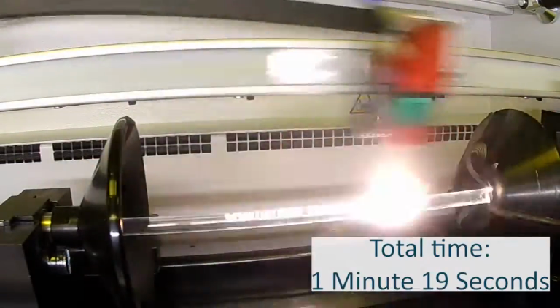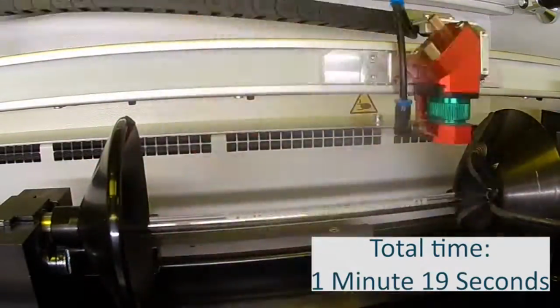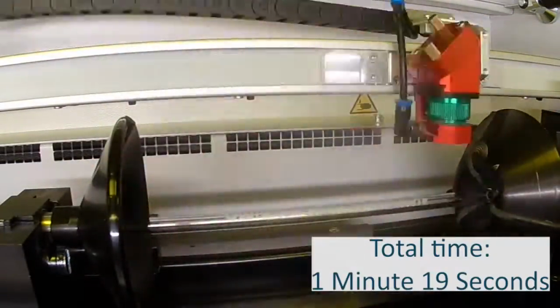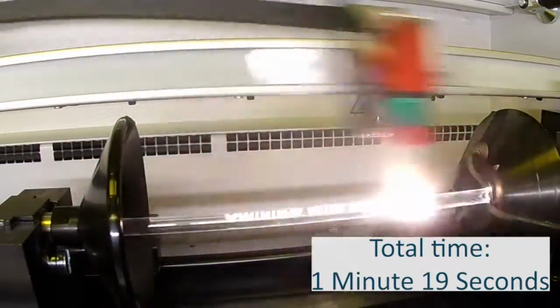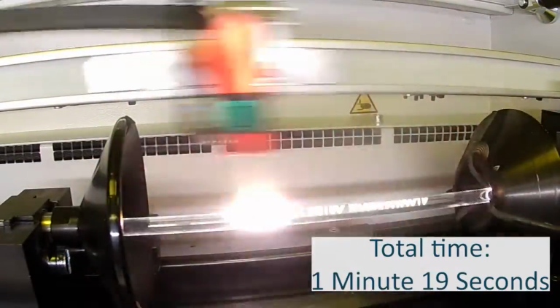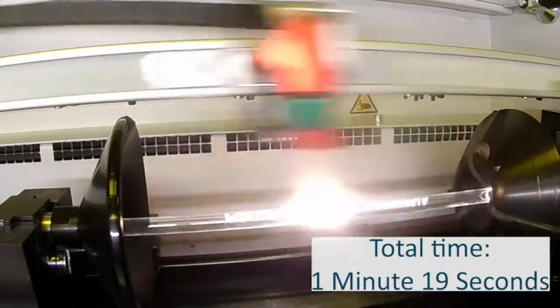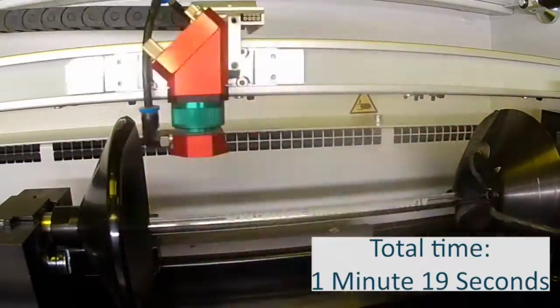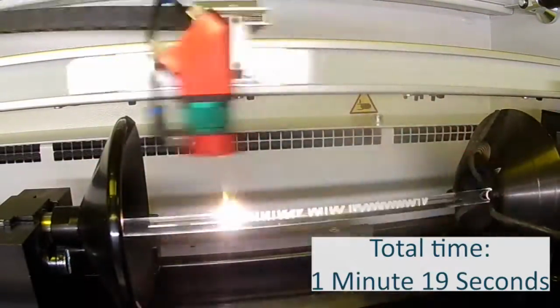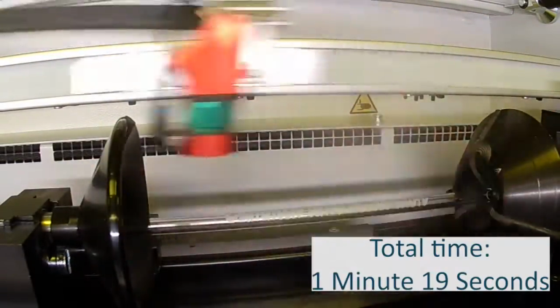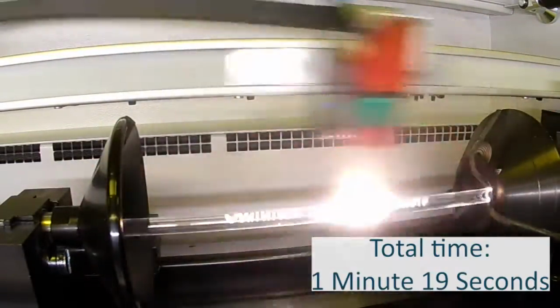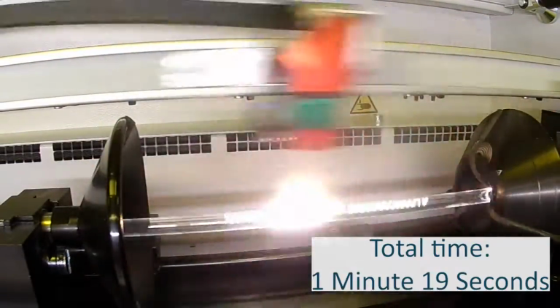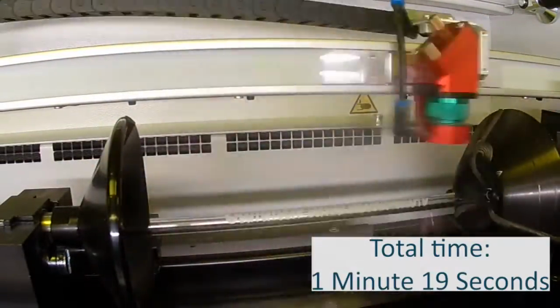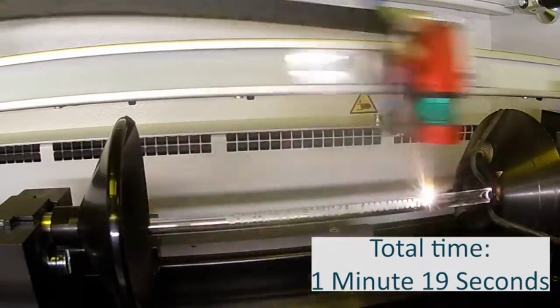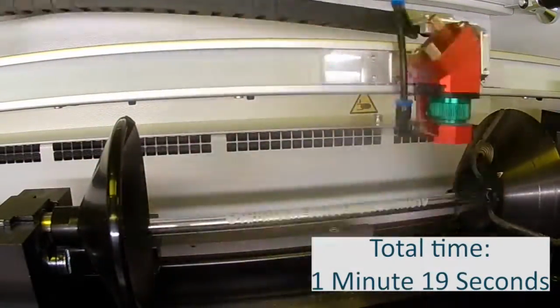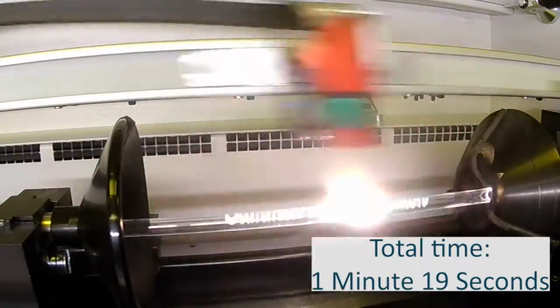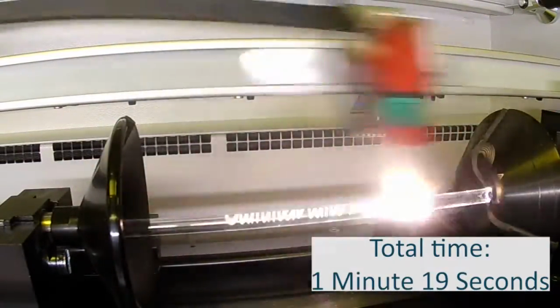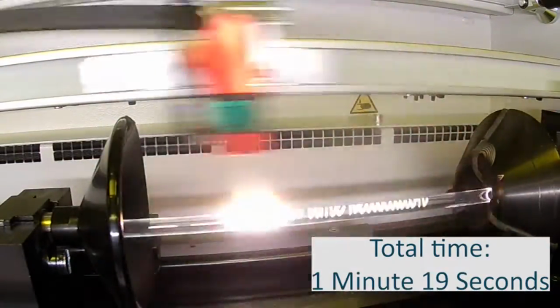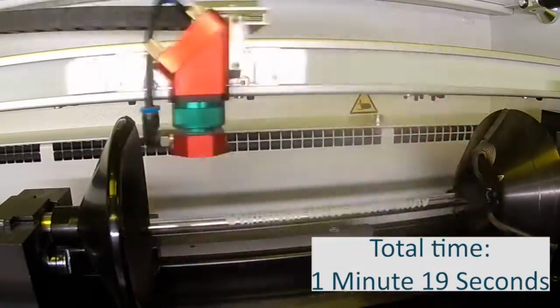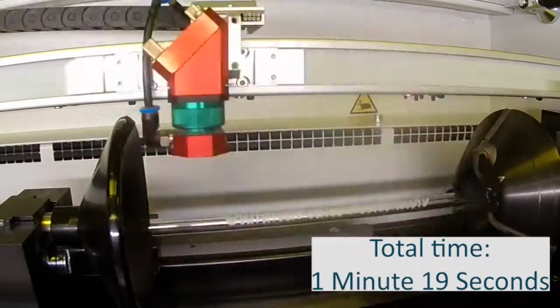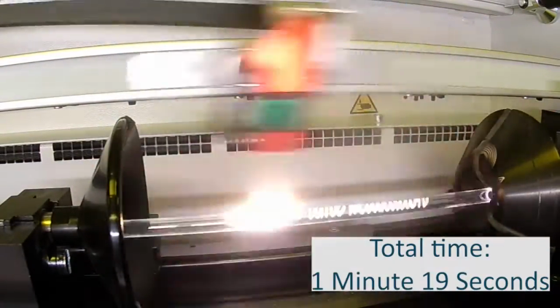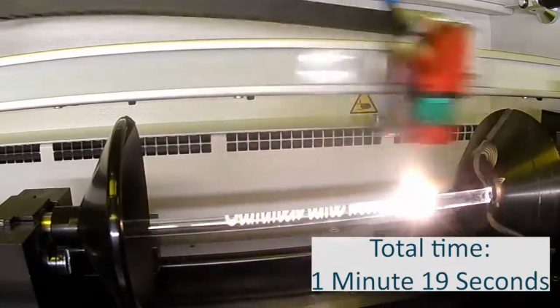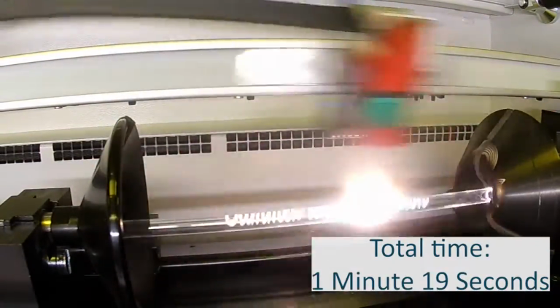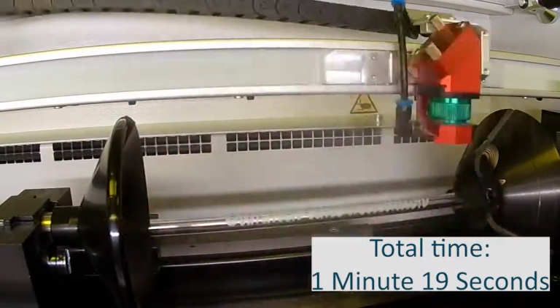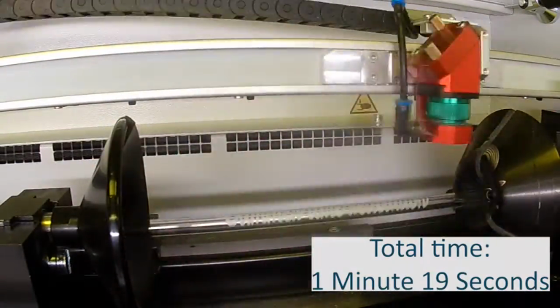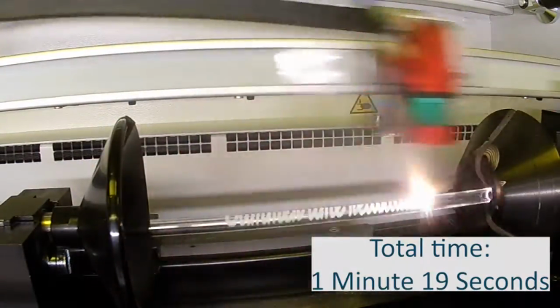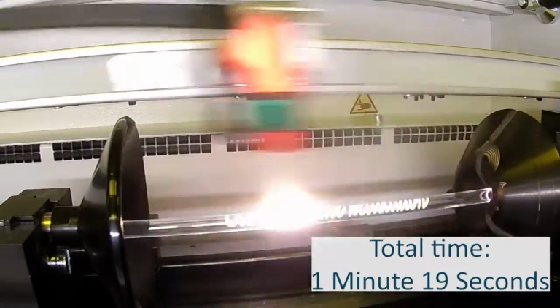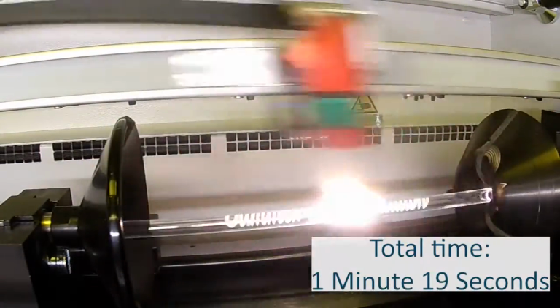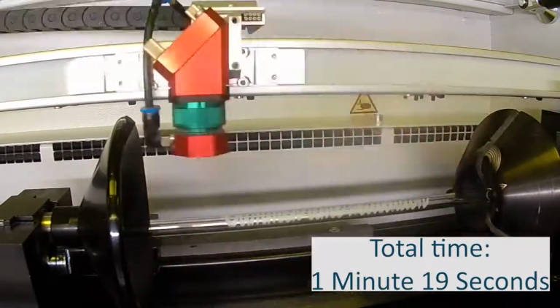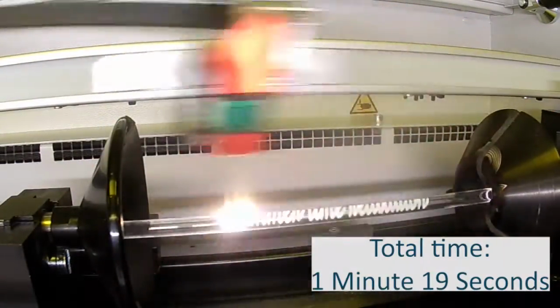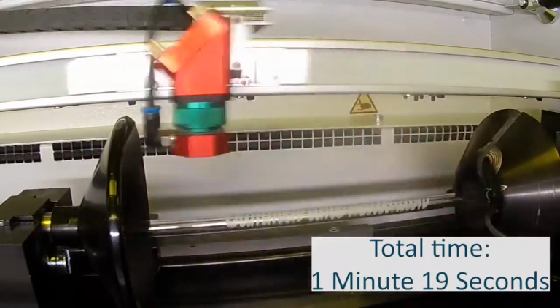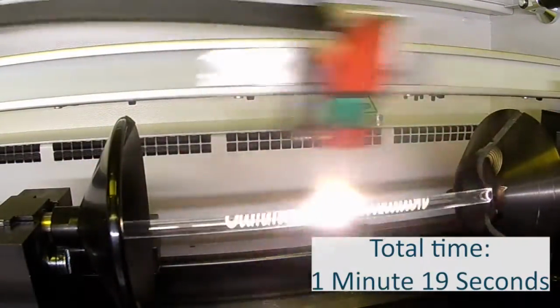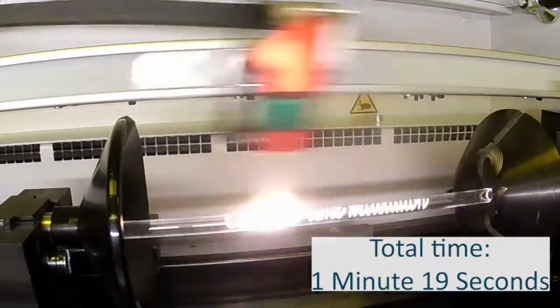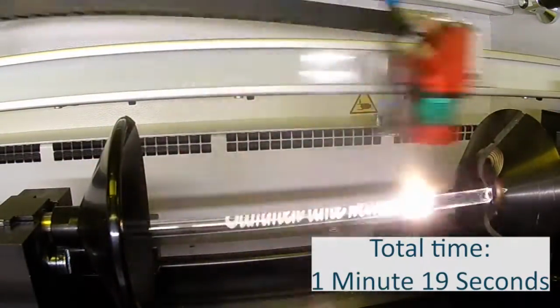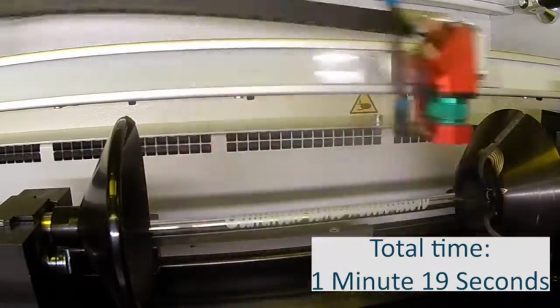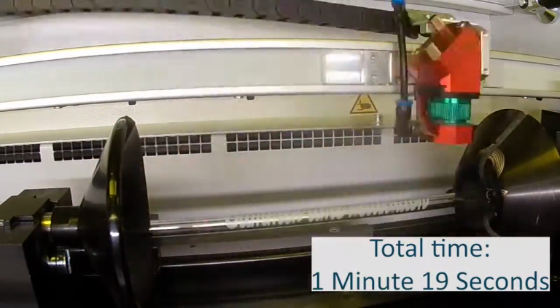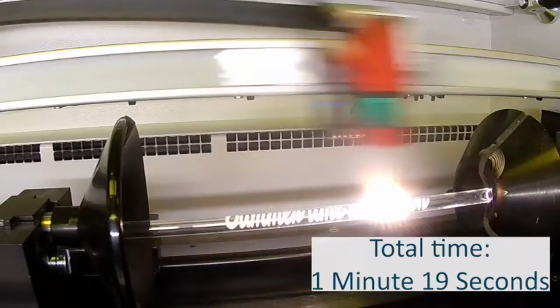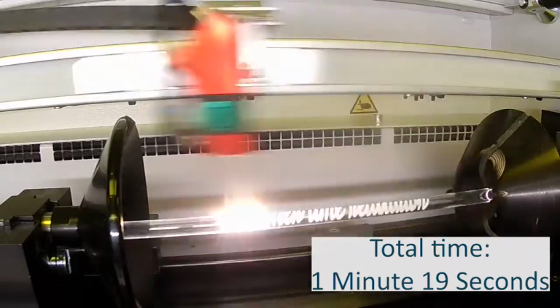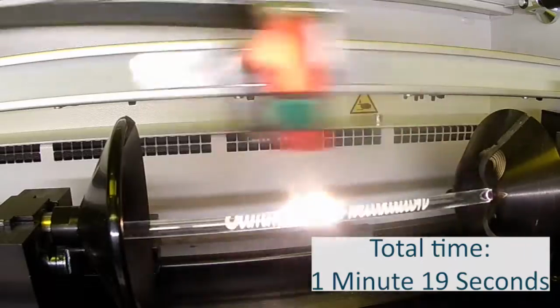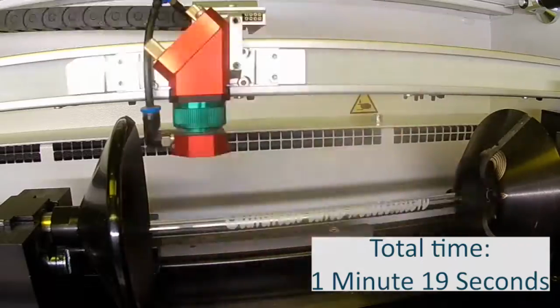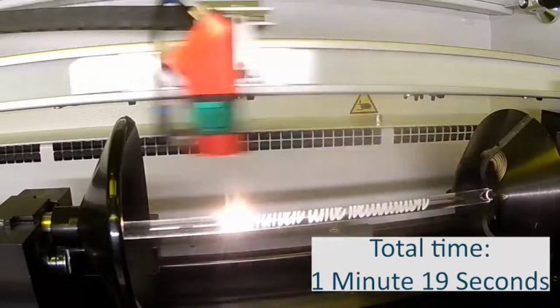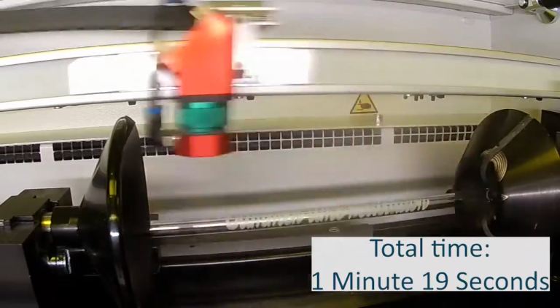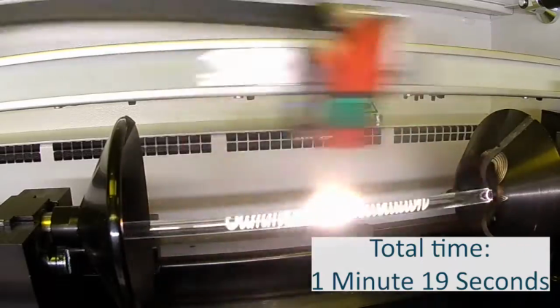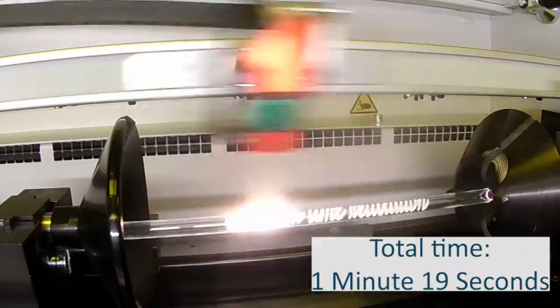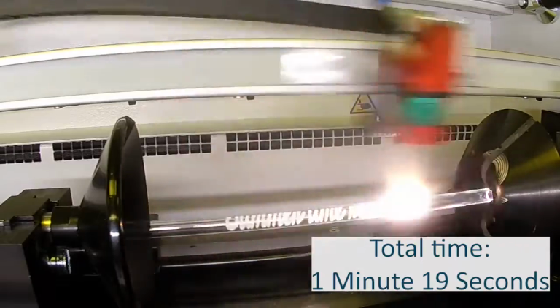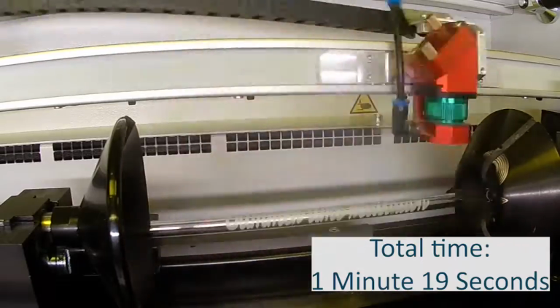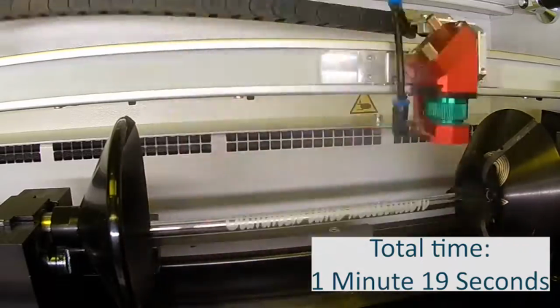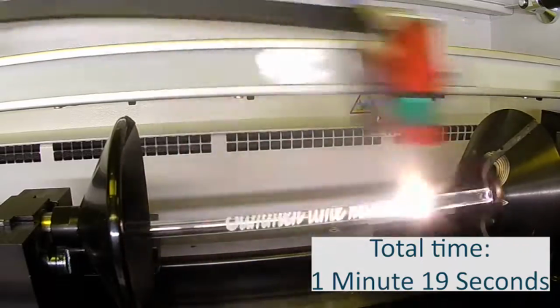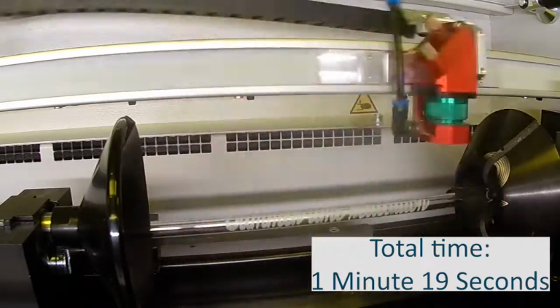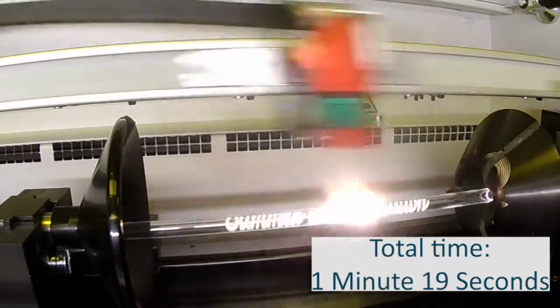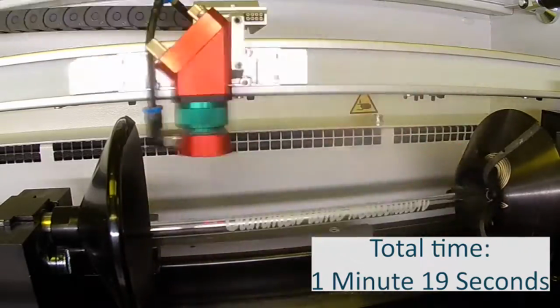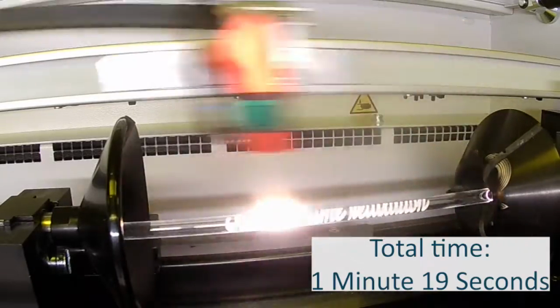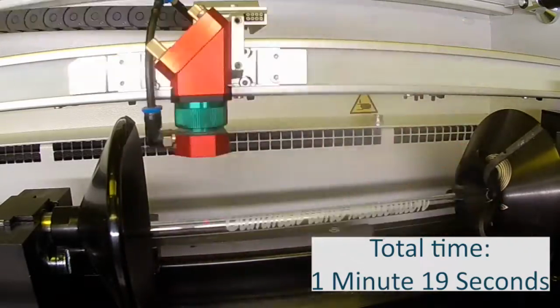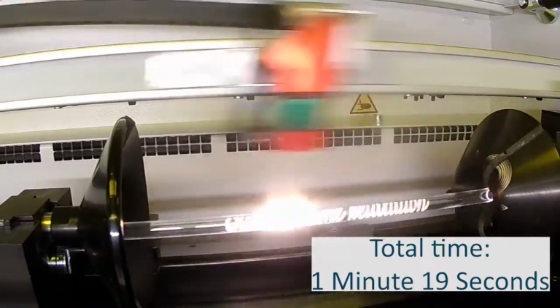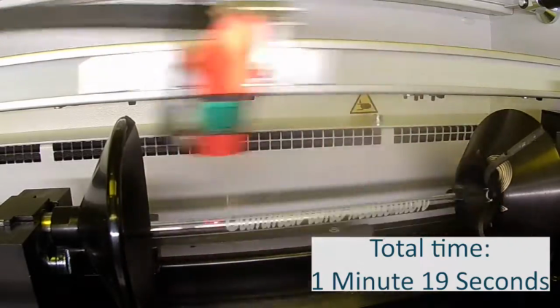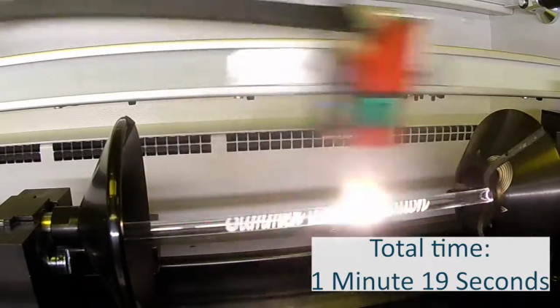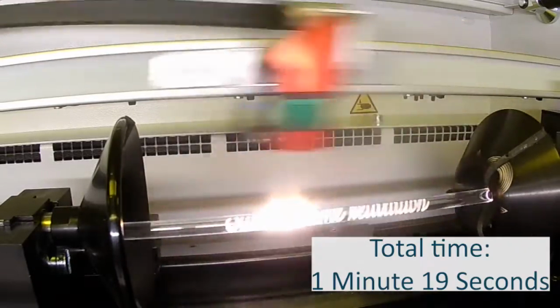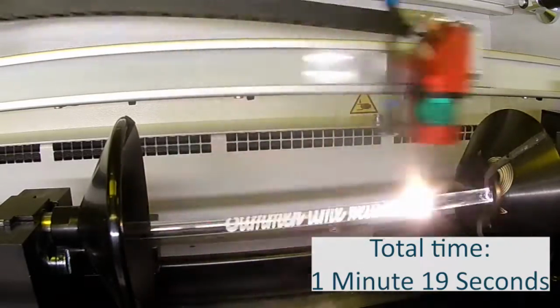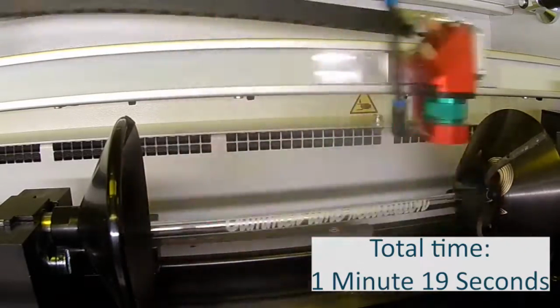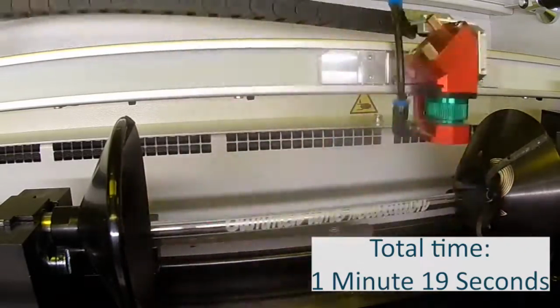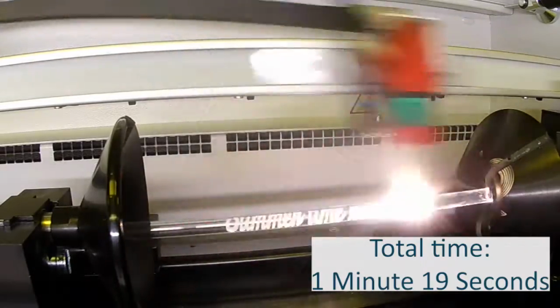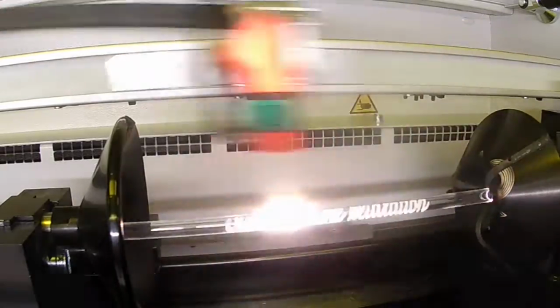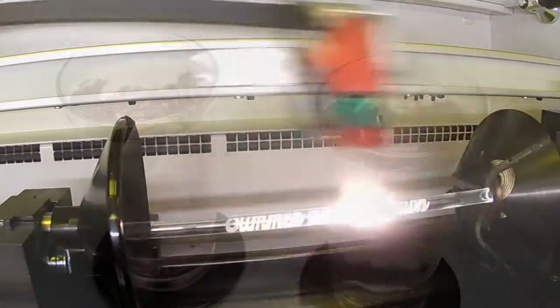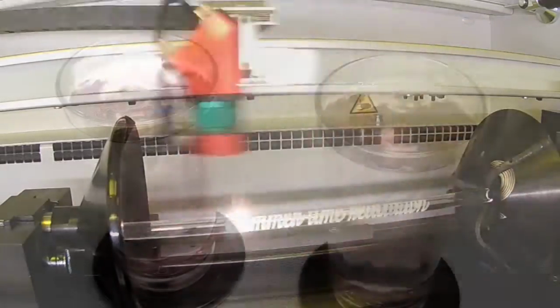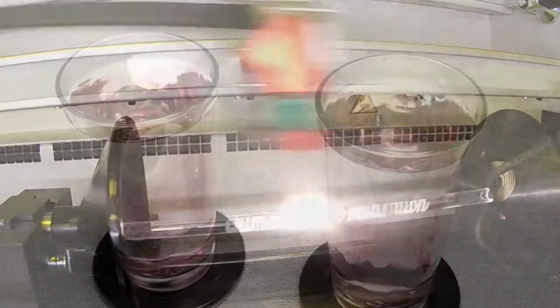While it's not as time efficient as using a jig, you can also process glass straws using a rotary attachment, which will allow you to create a 360-degree design.